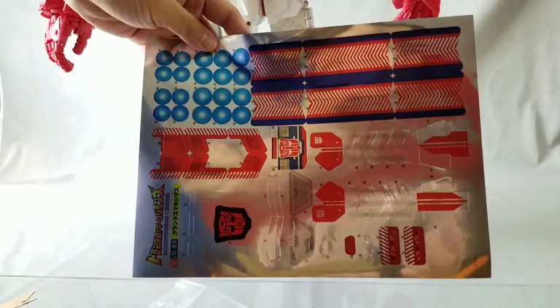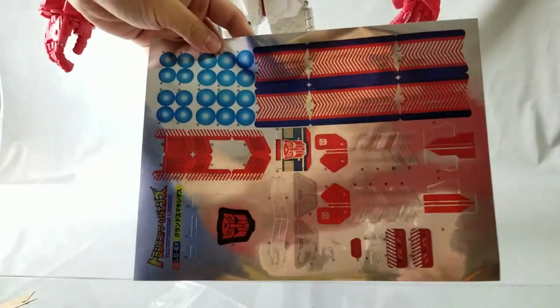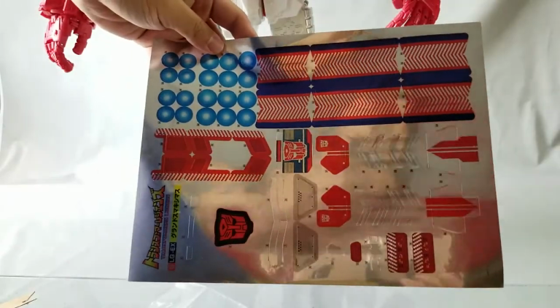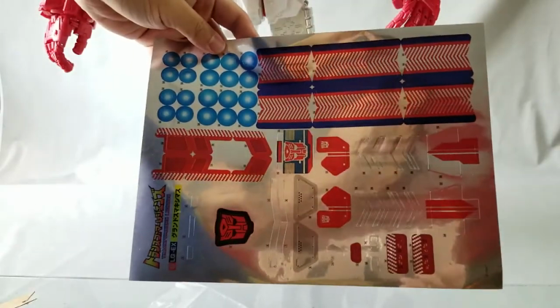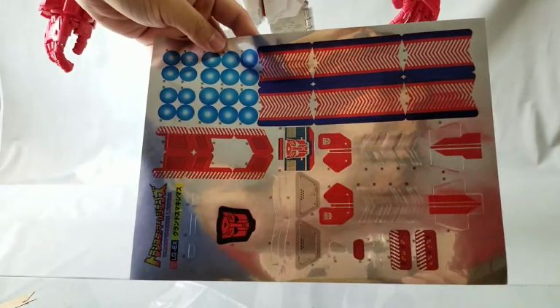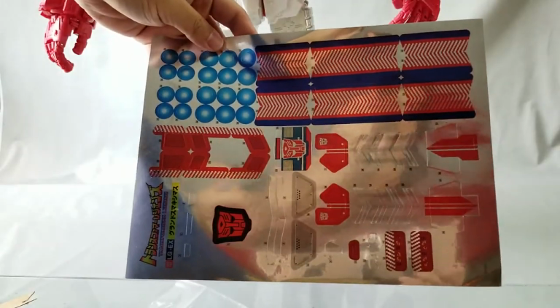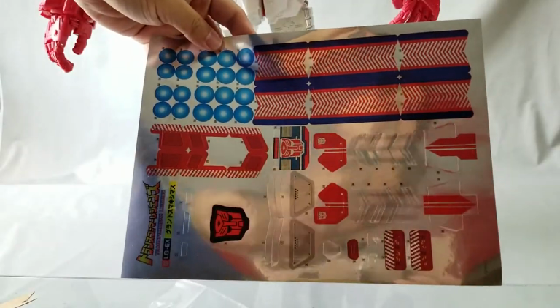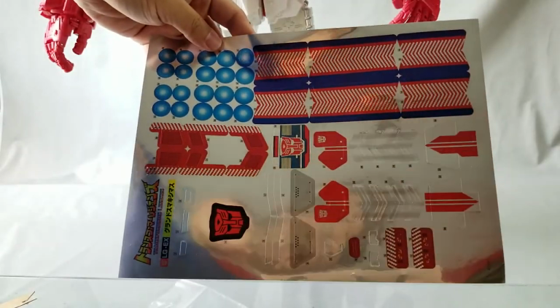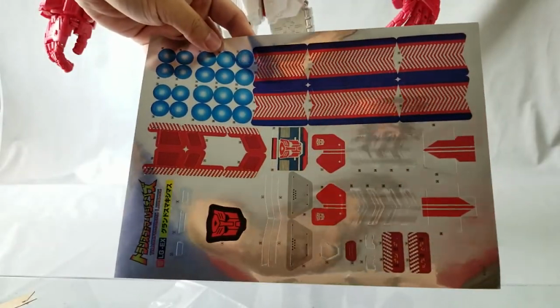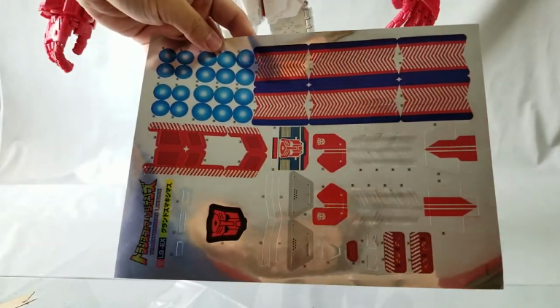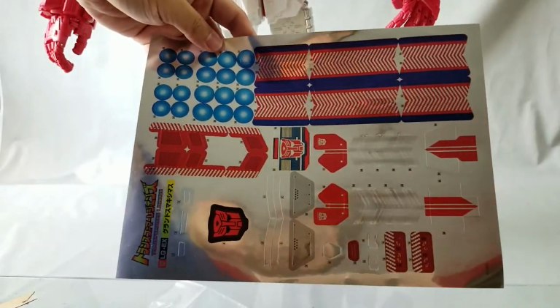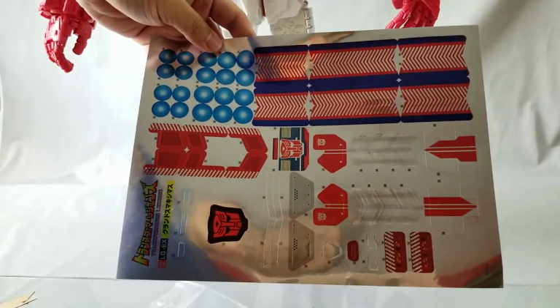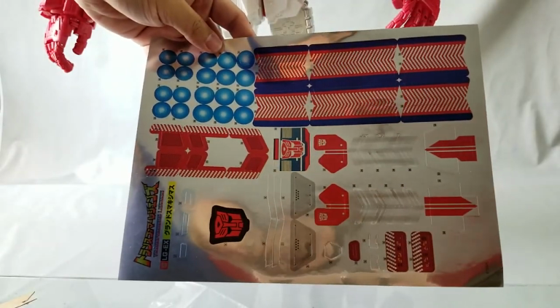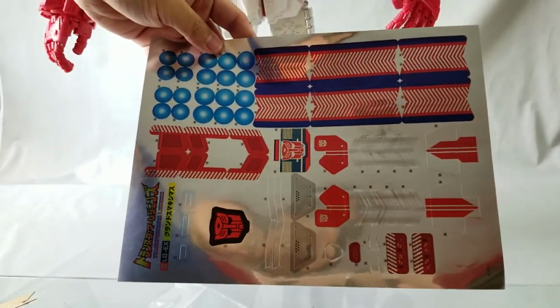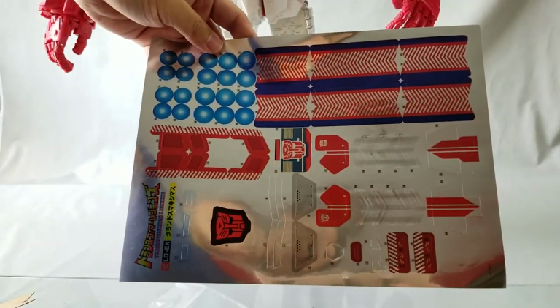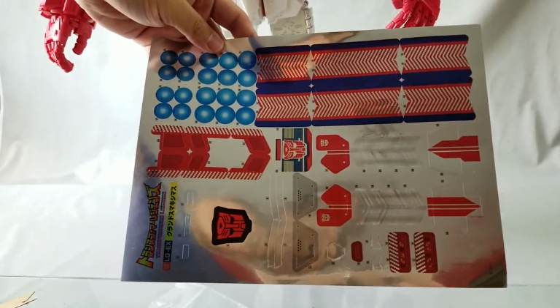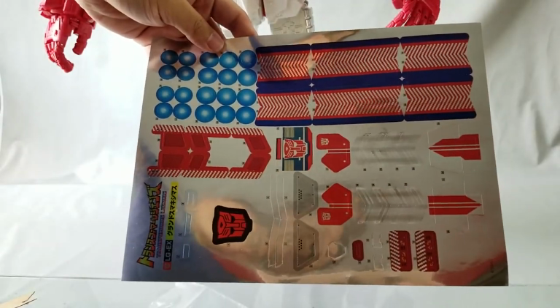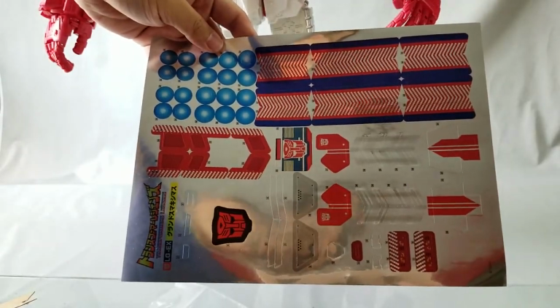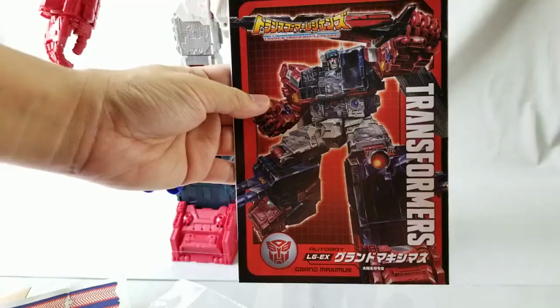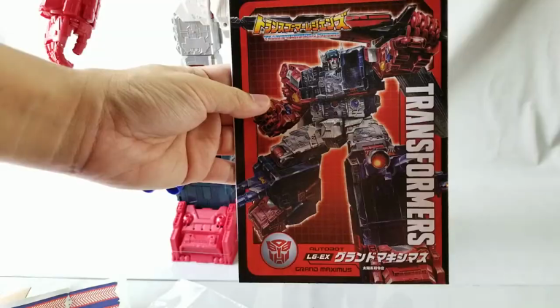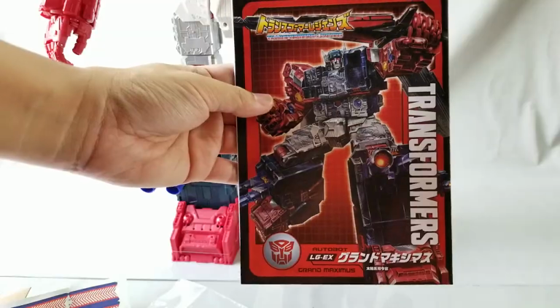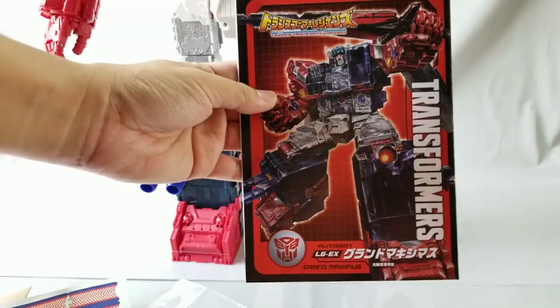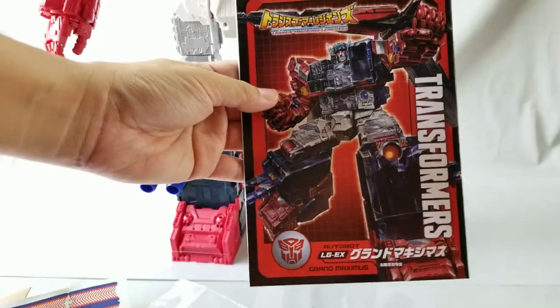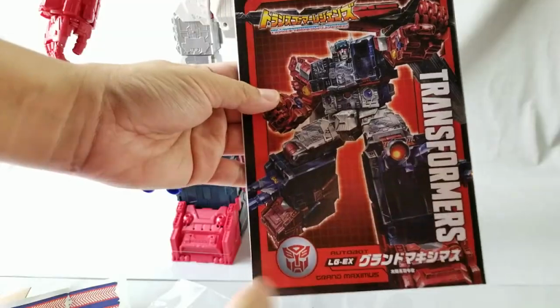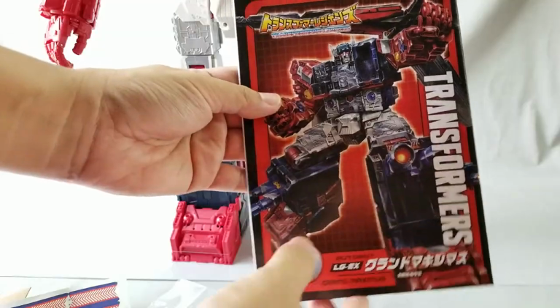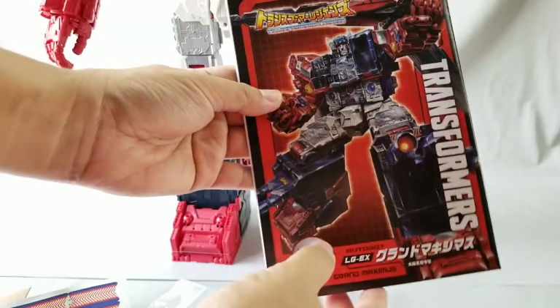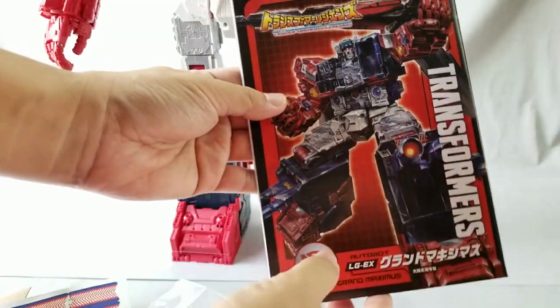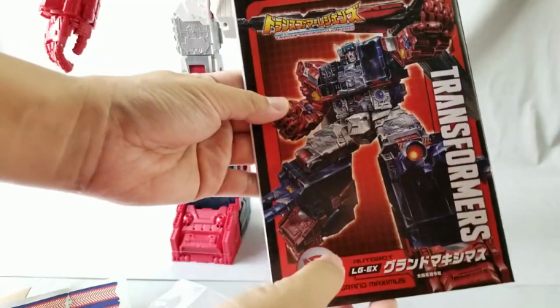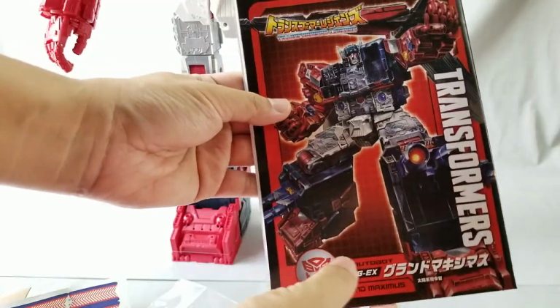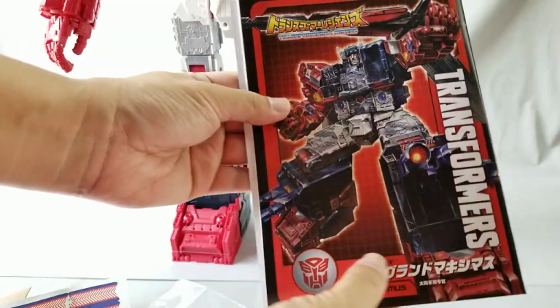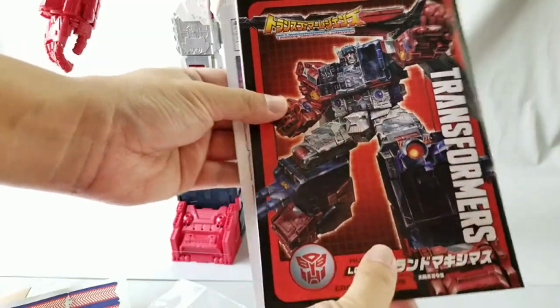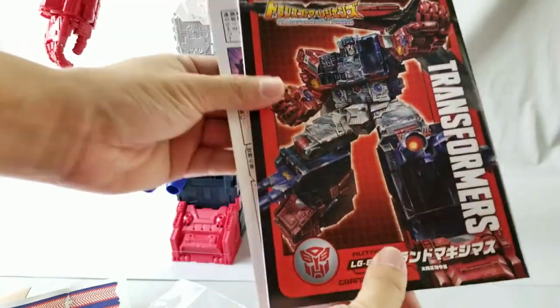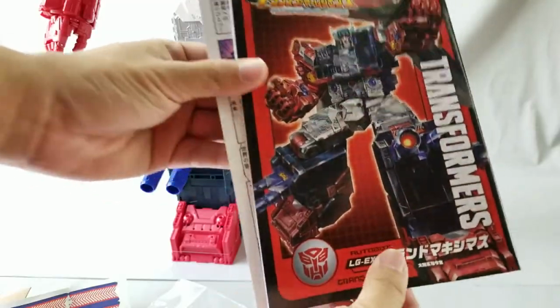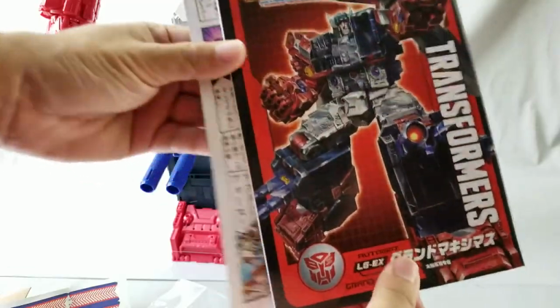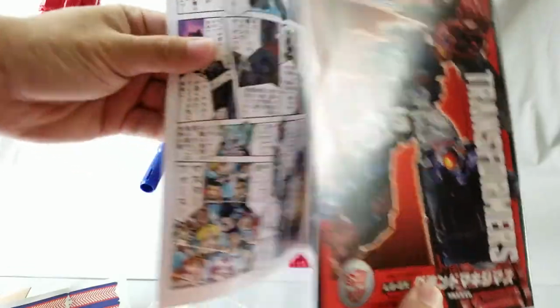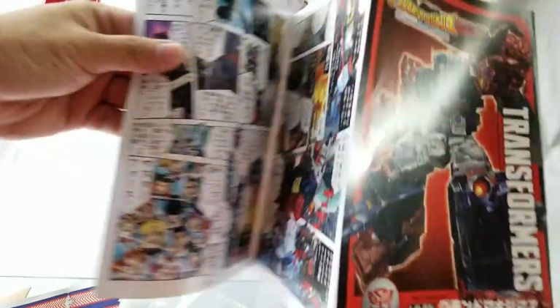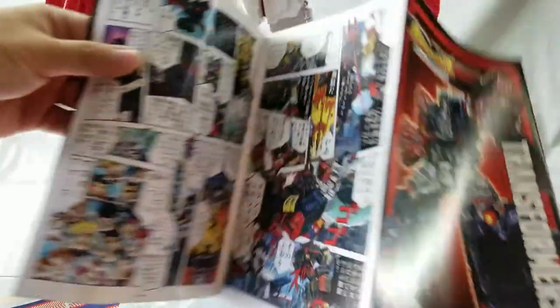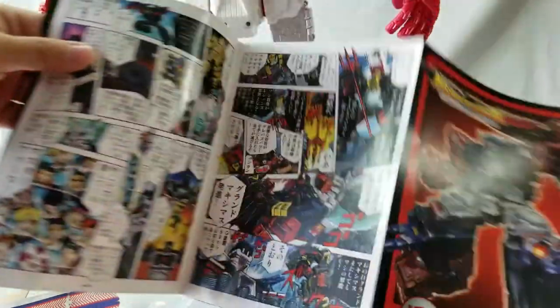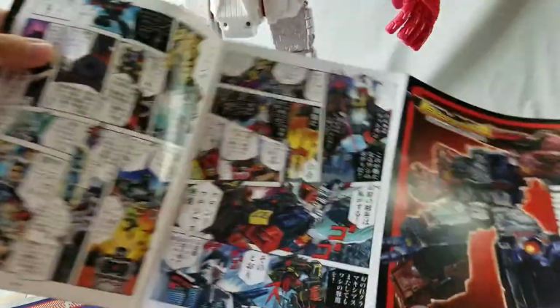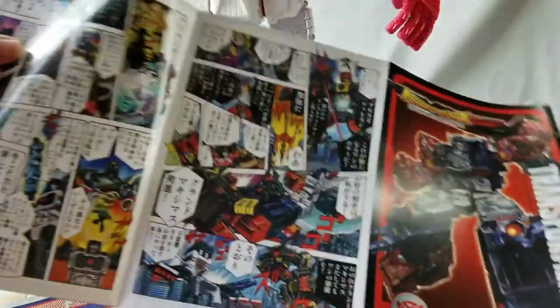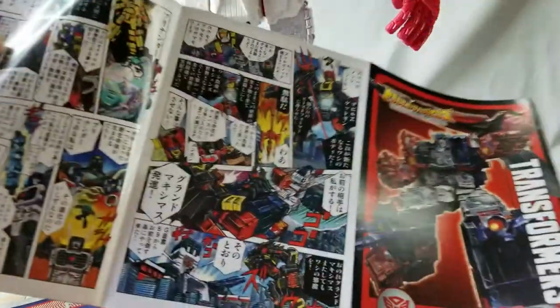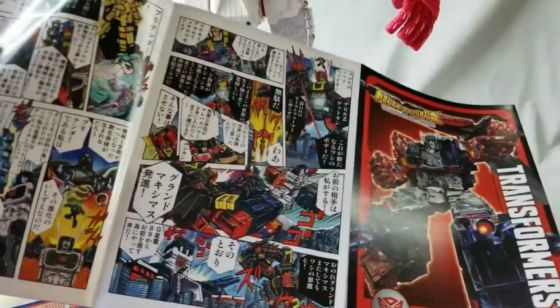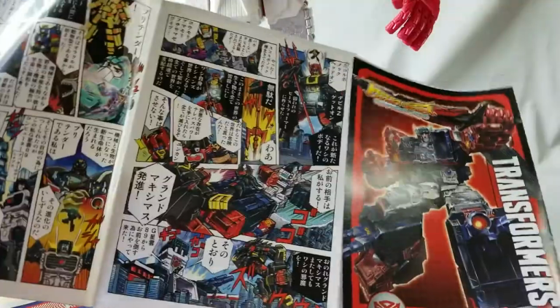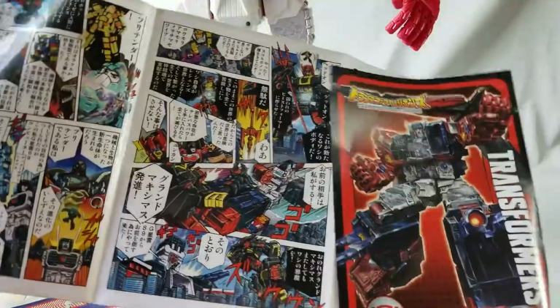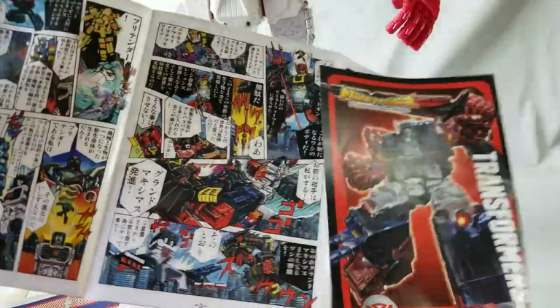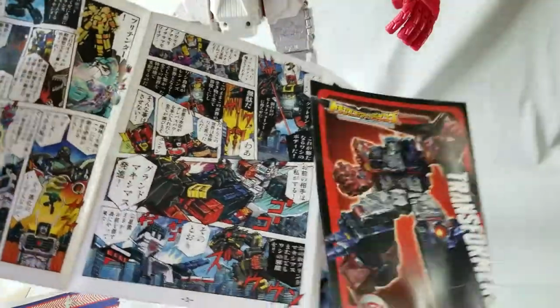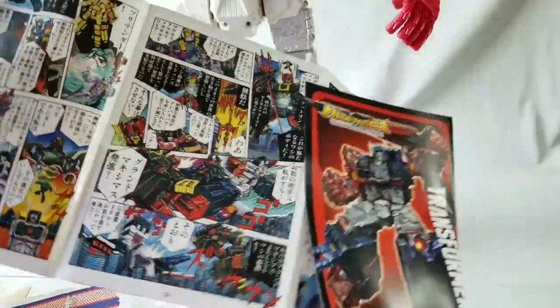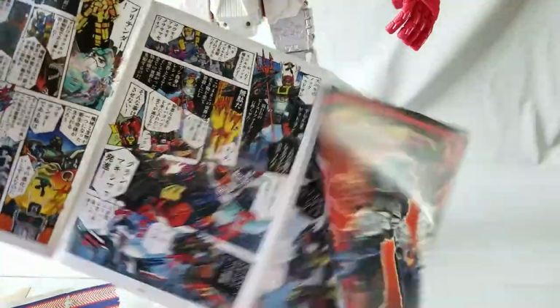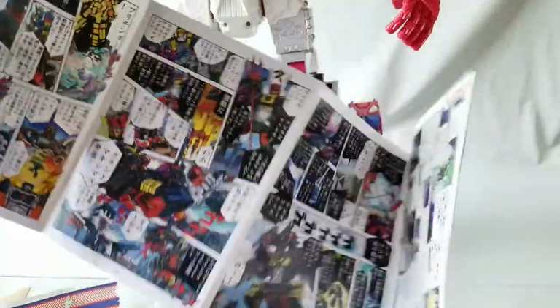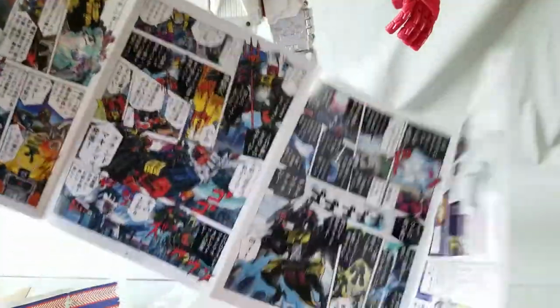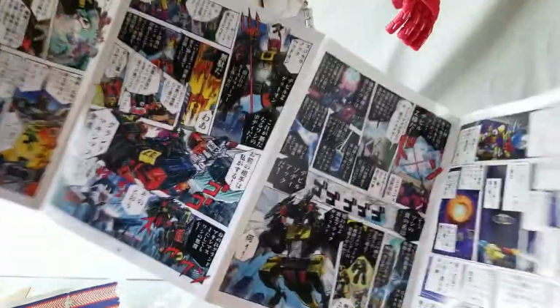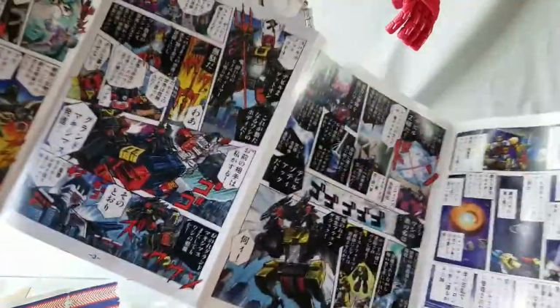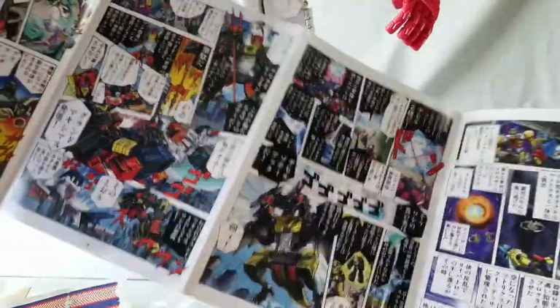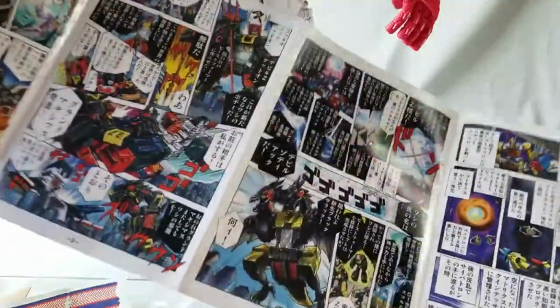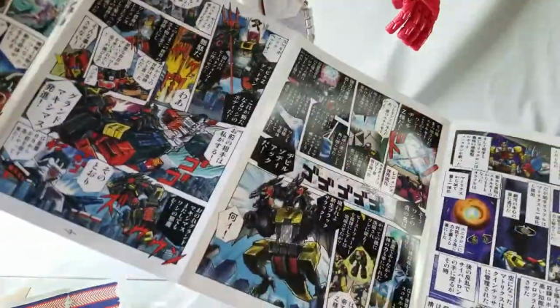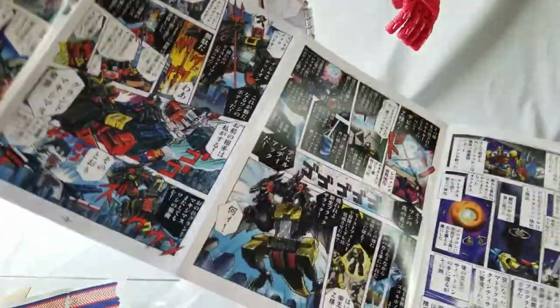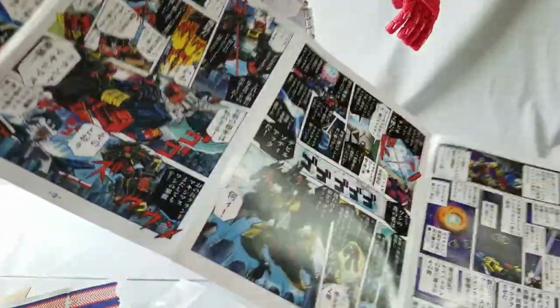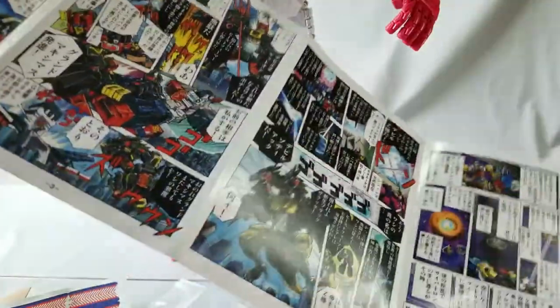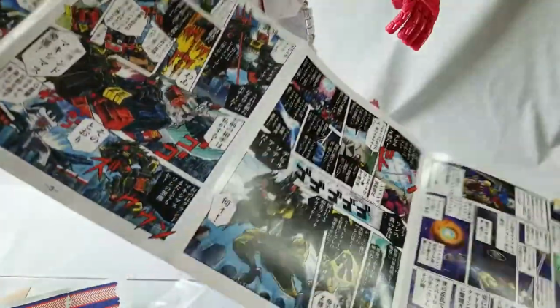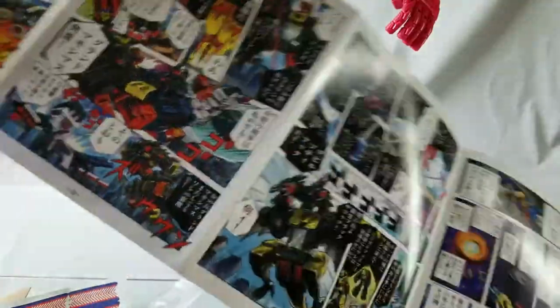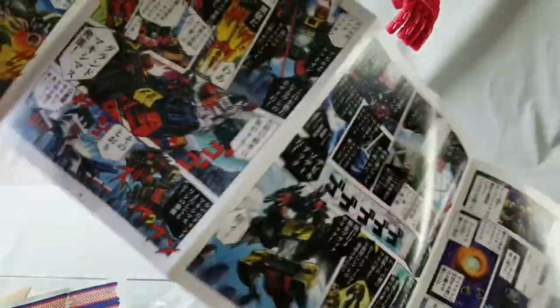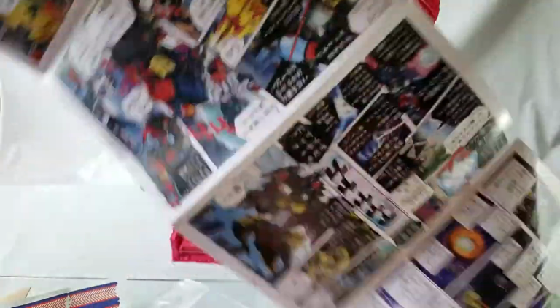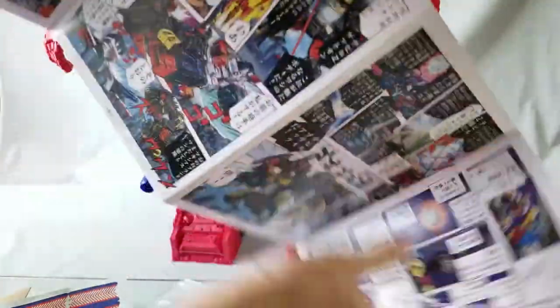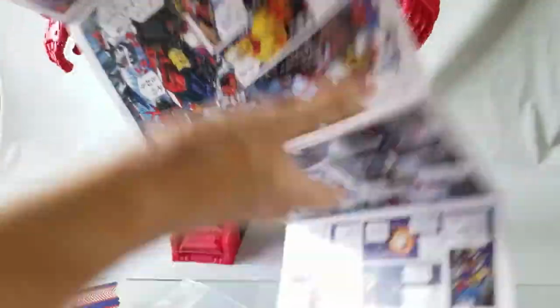Here's the sticker sheet and the instruction manual, which is also a comic.